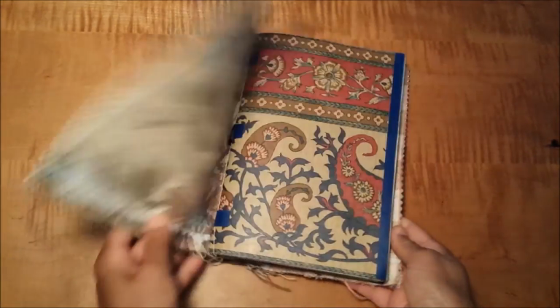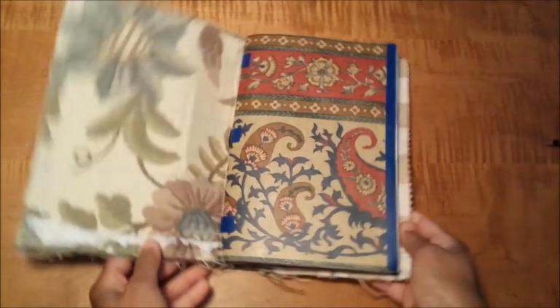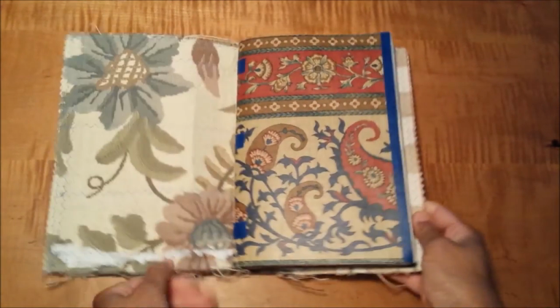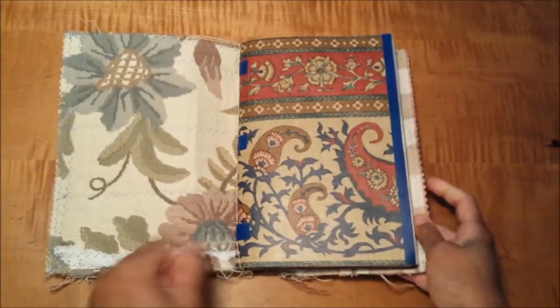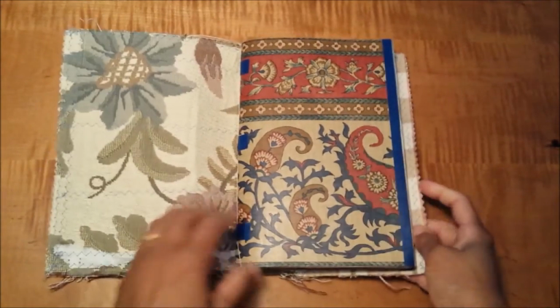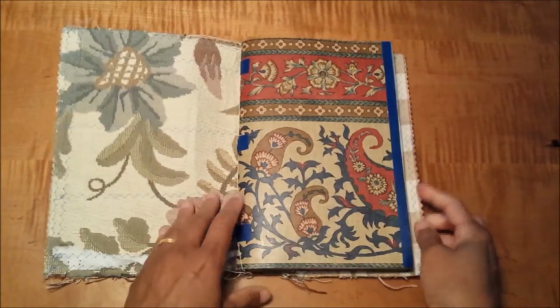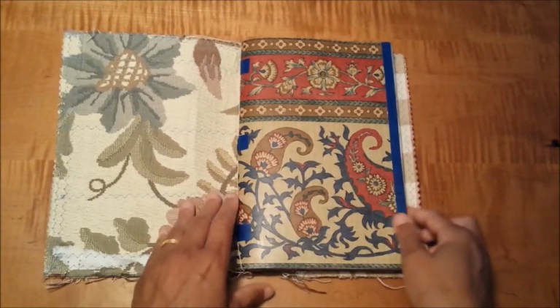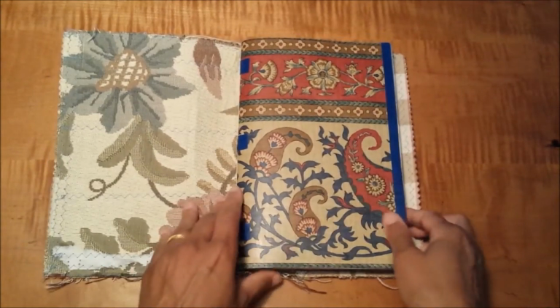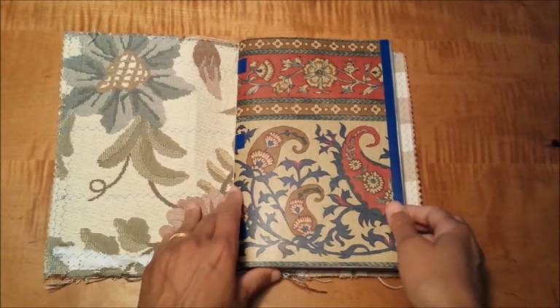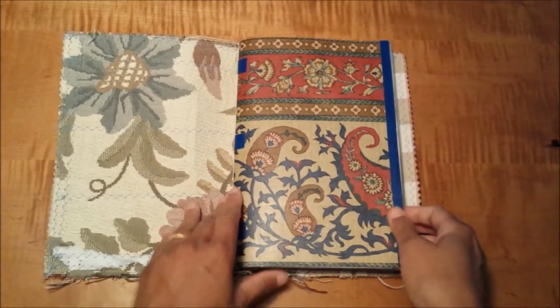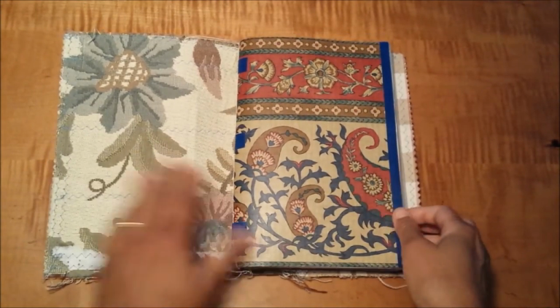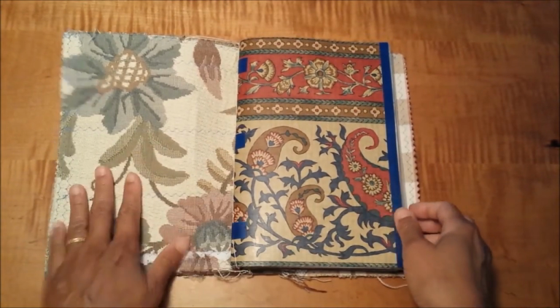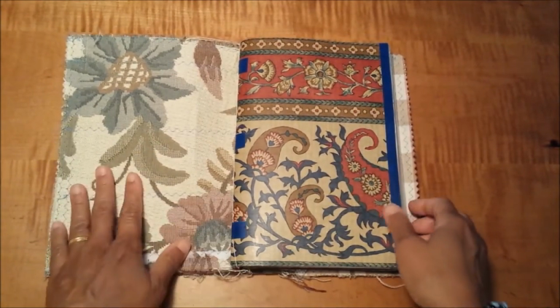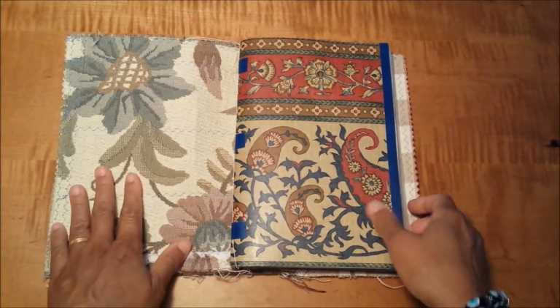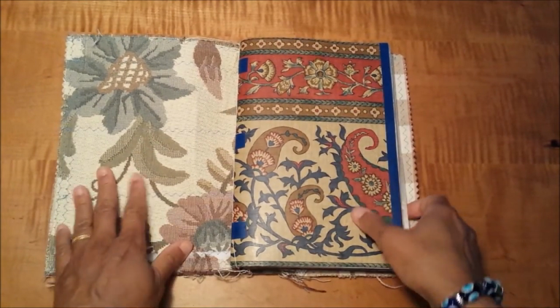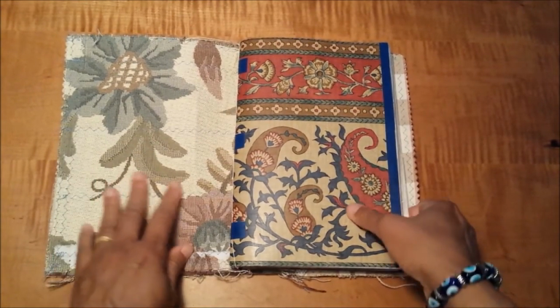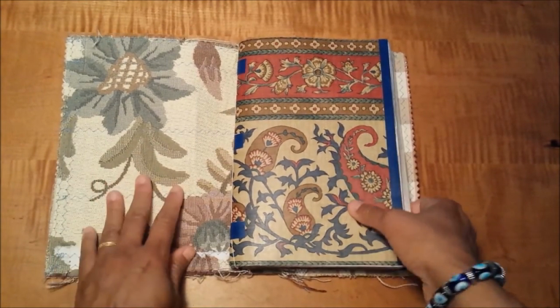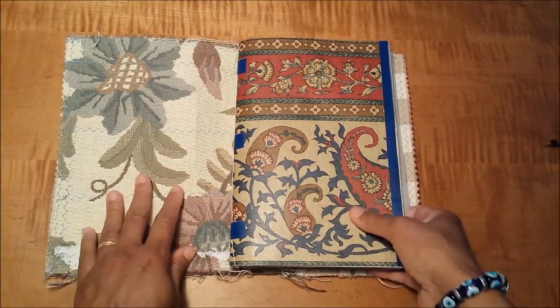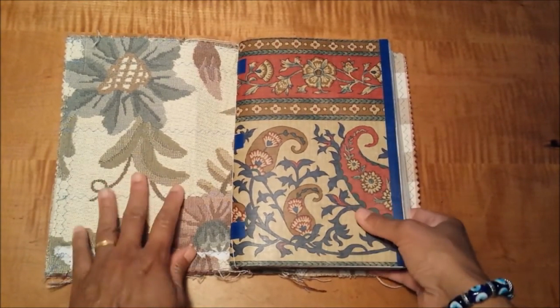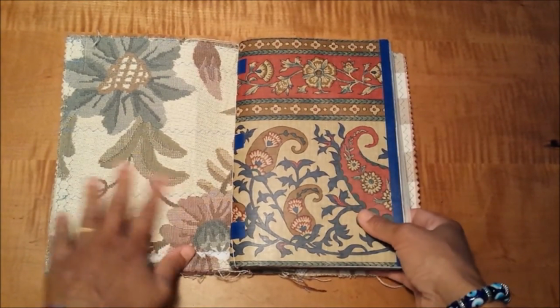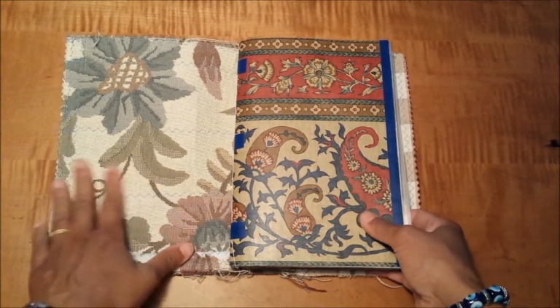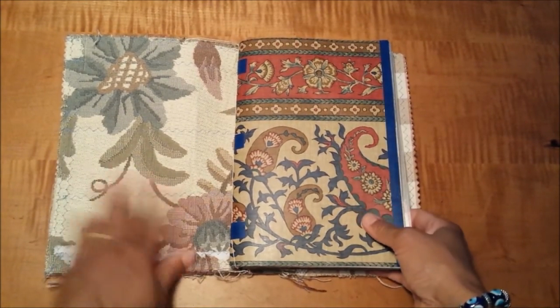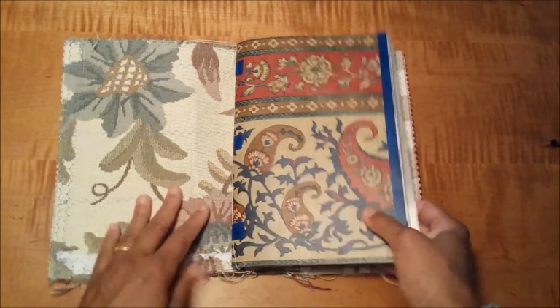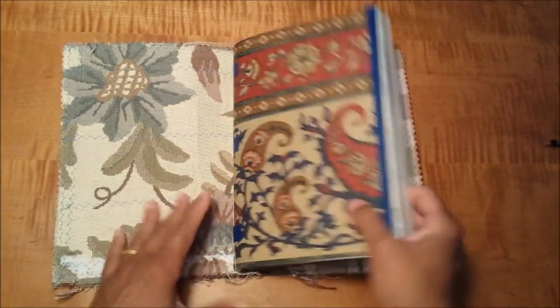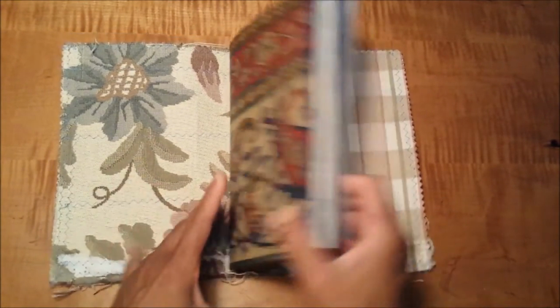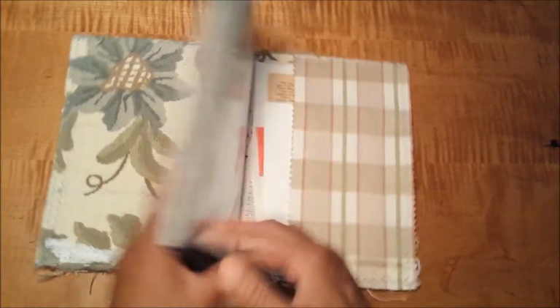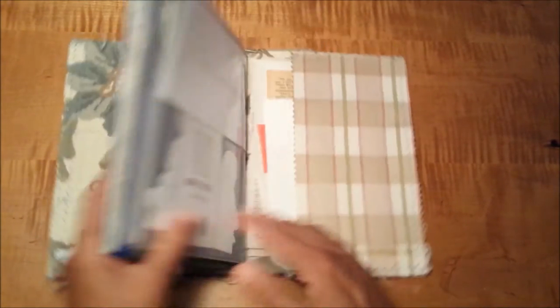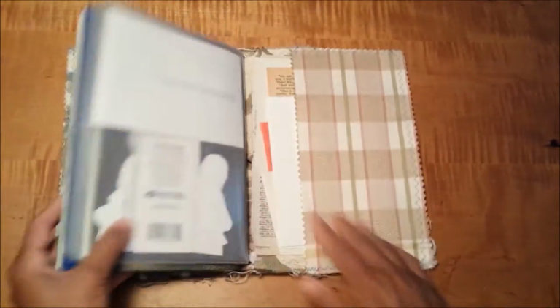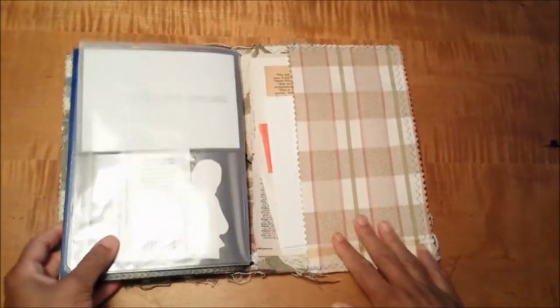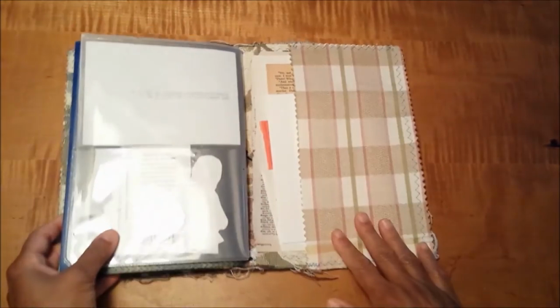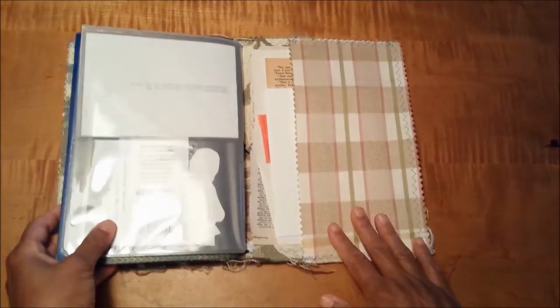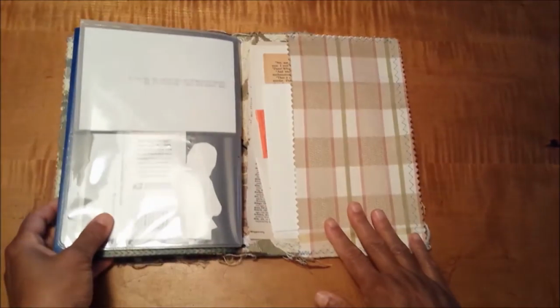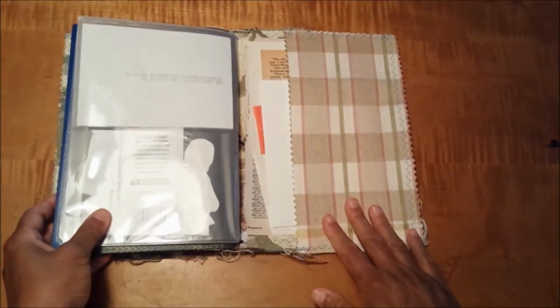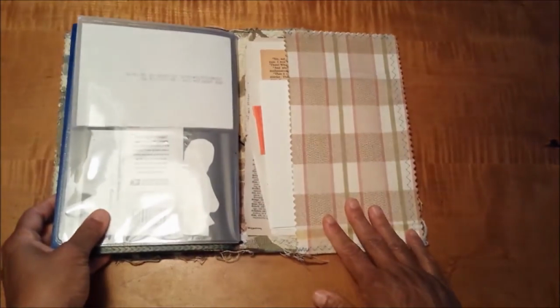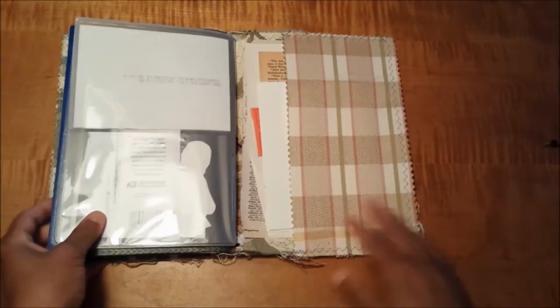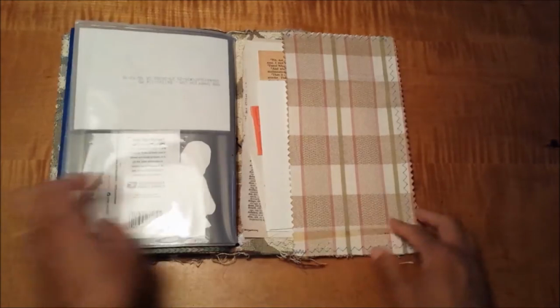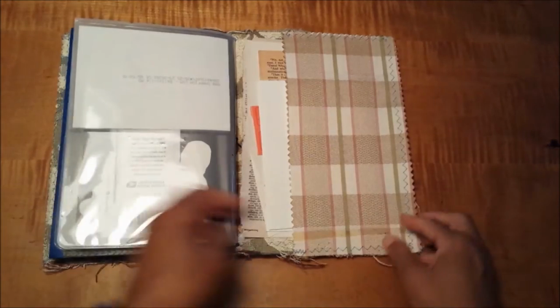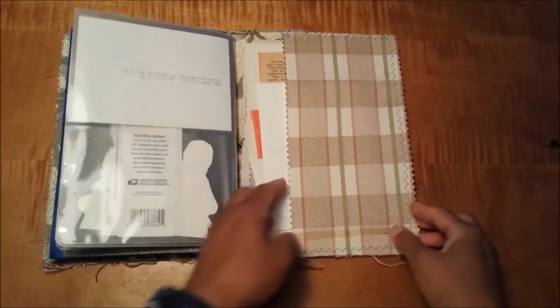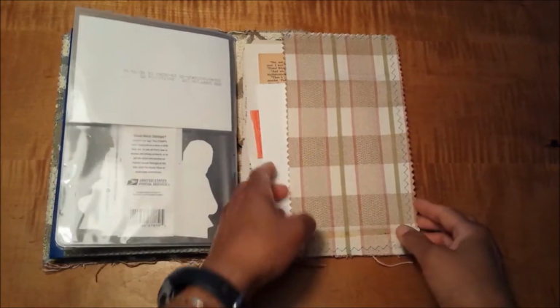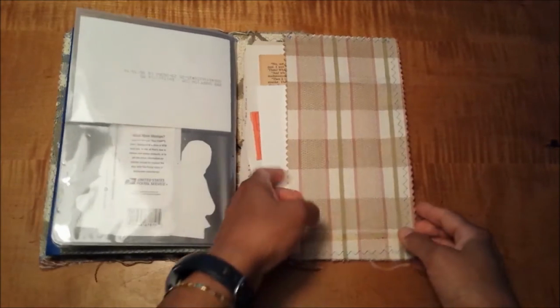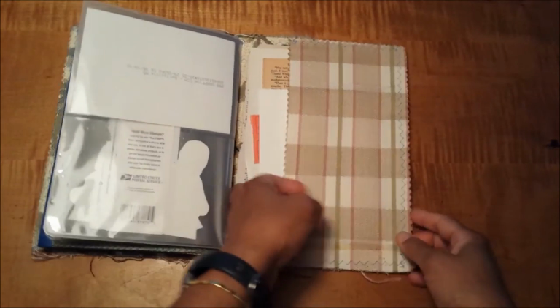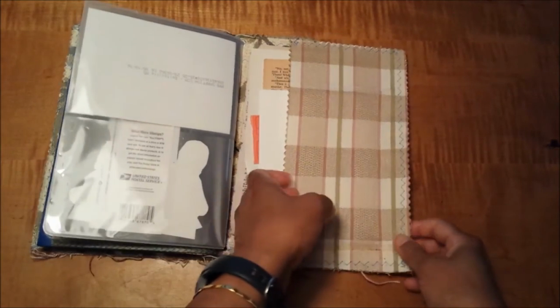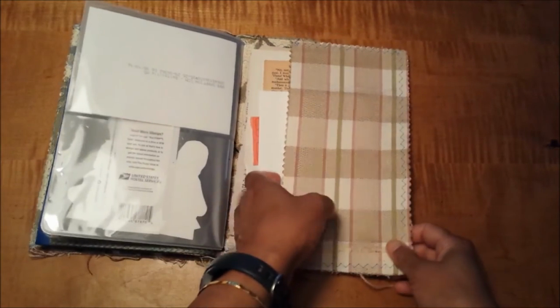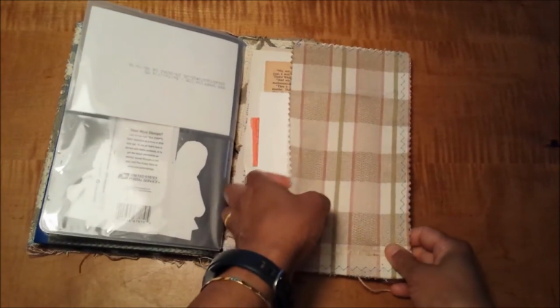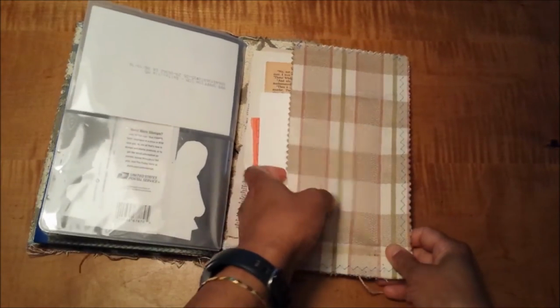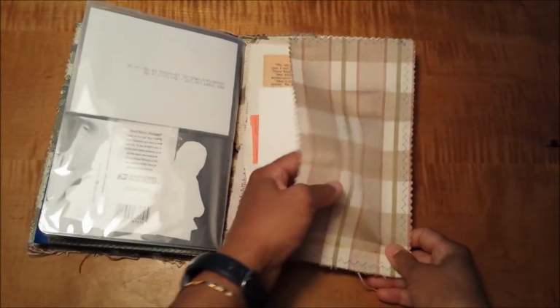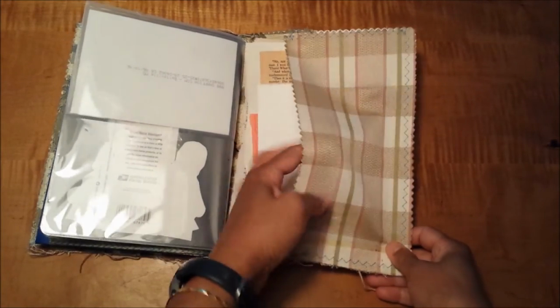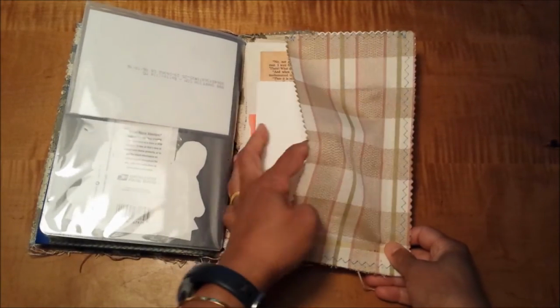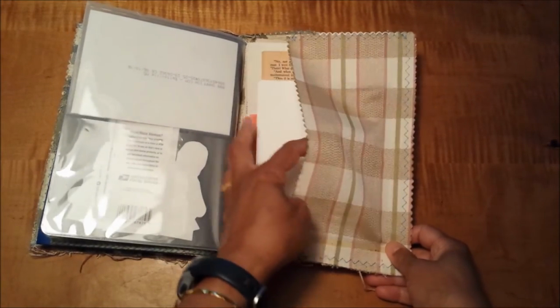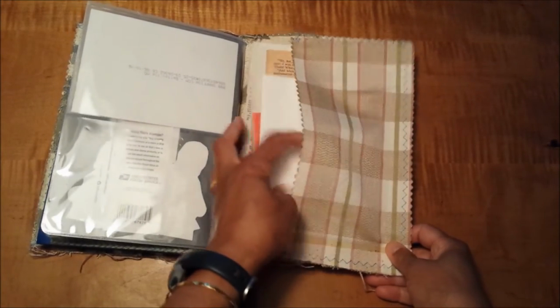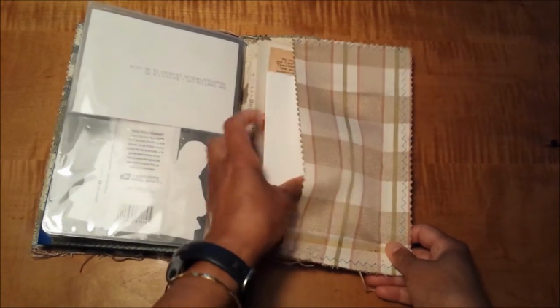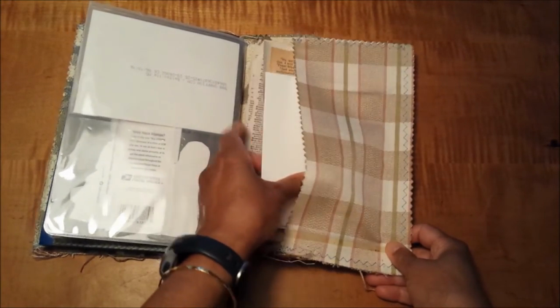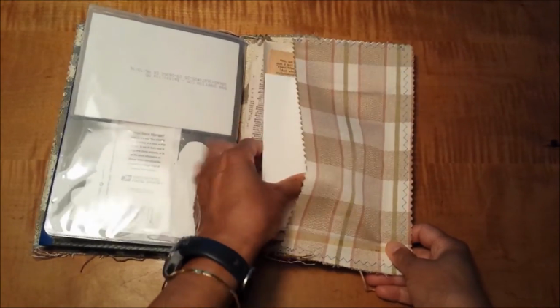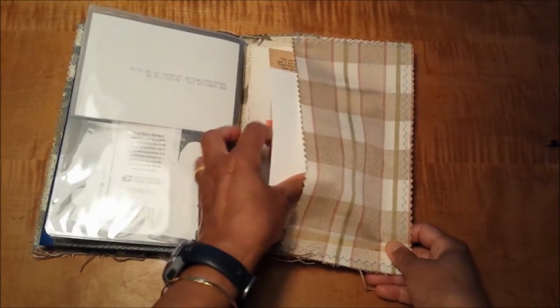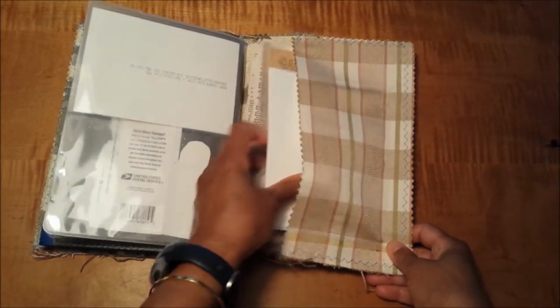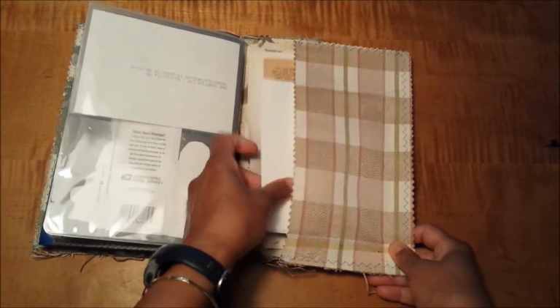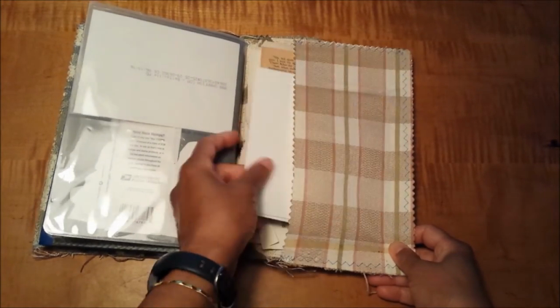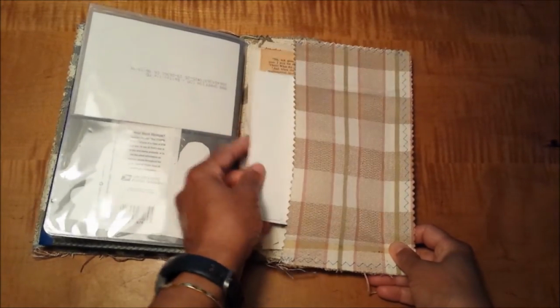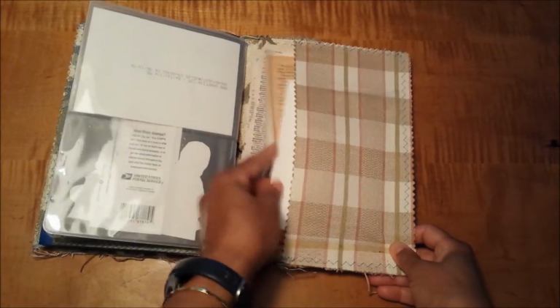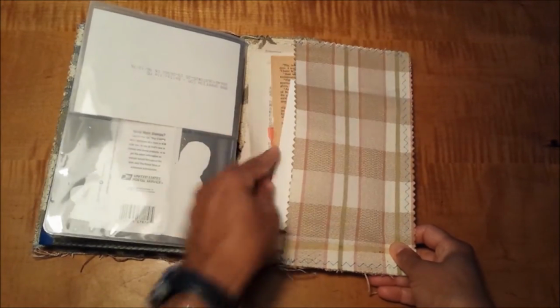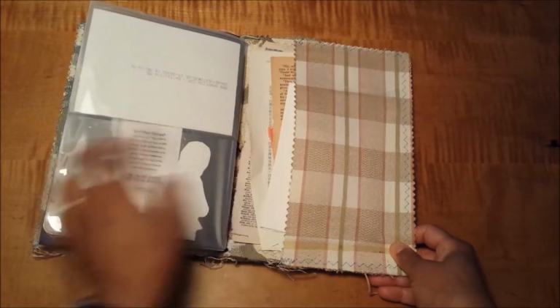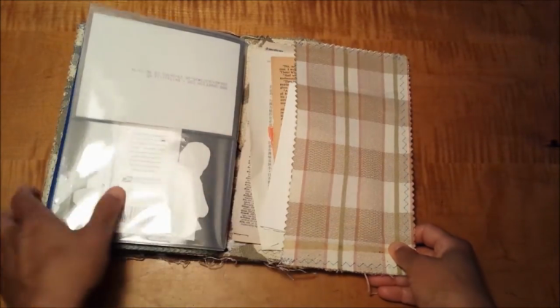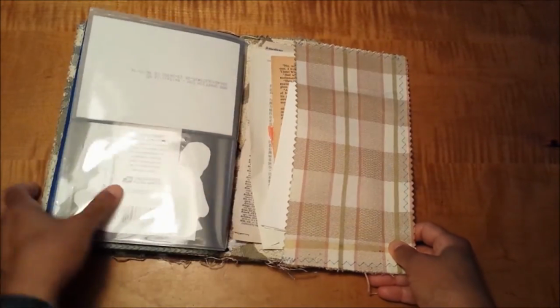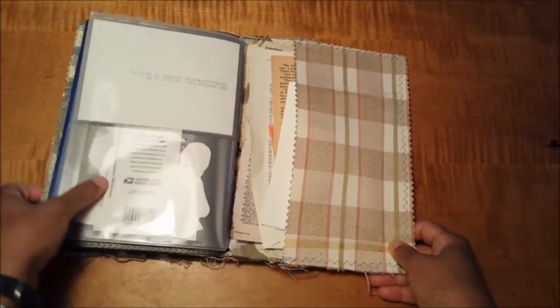On the inside, this is what the inside front cover looks like. The back cover has got a pocket that I can store things in.